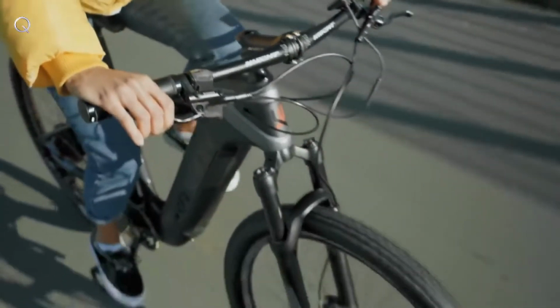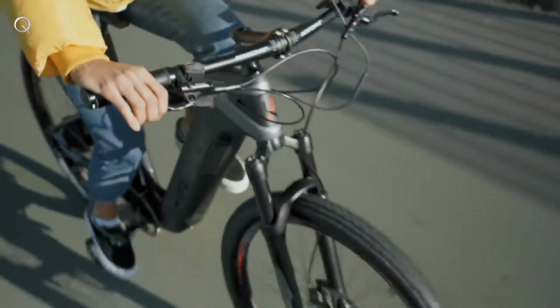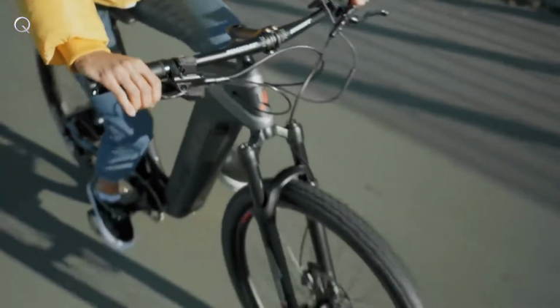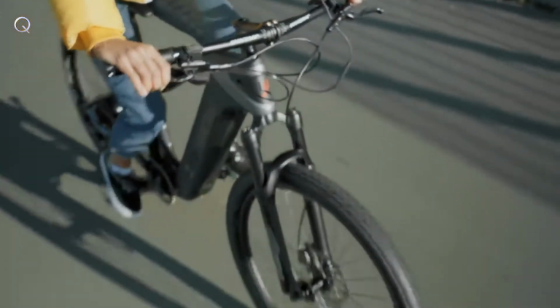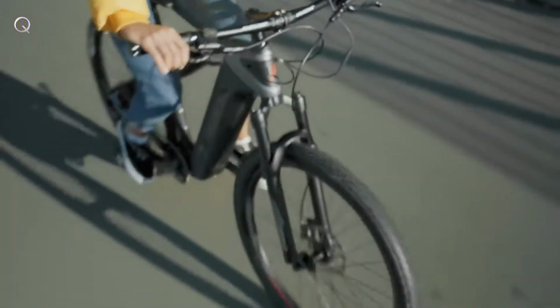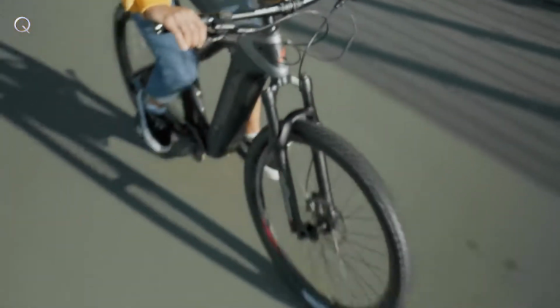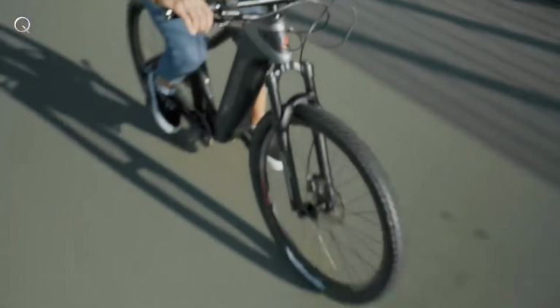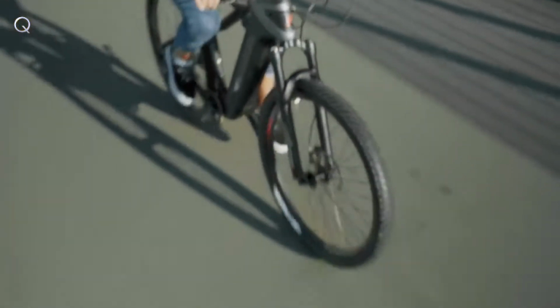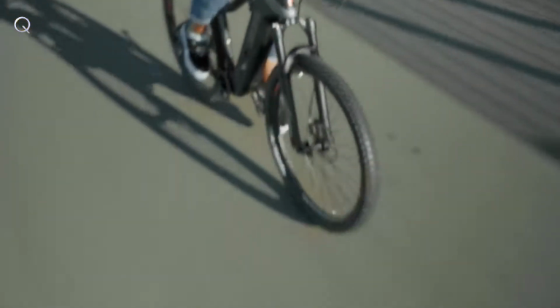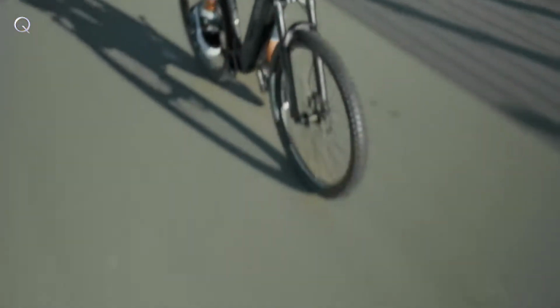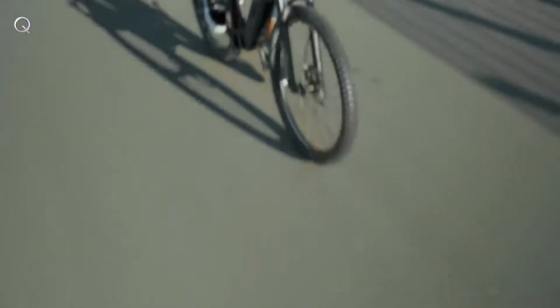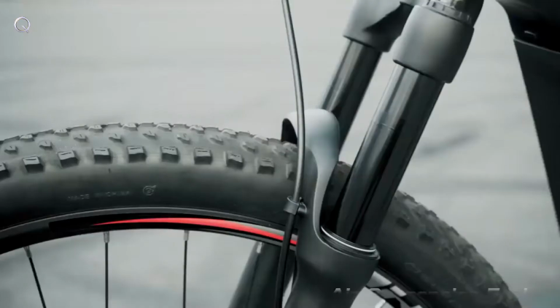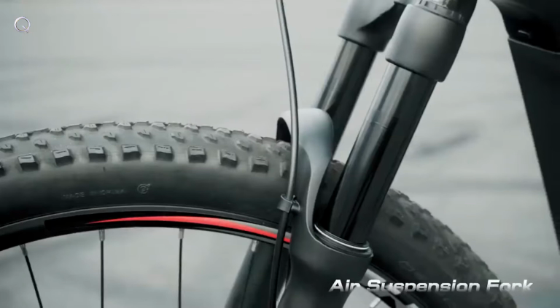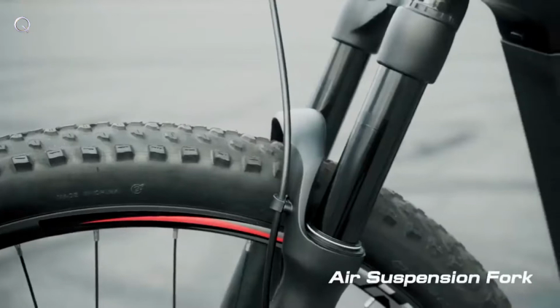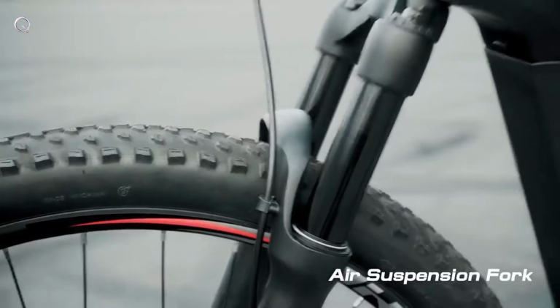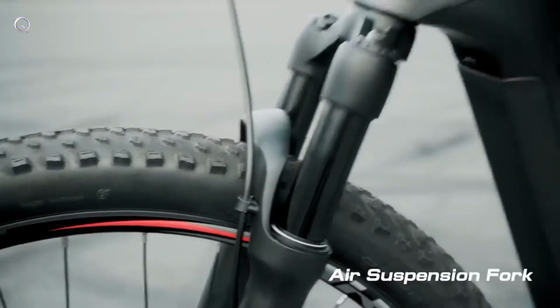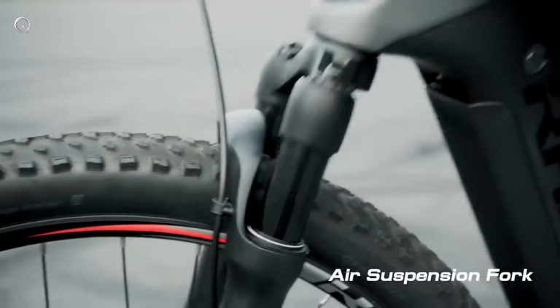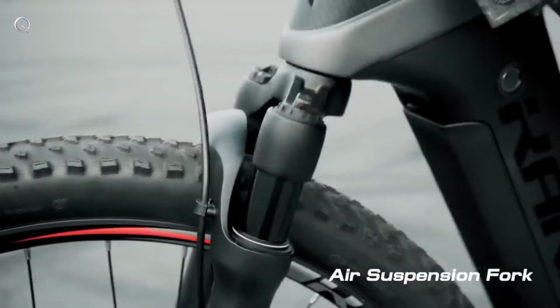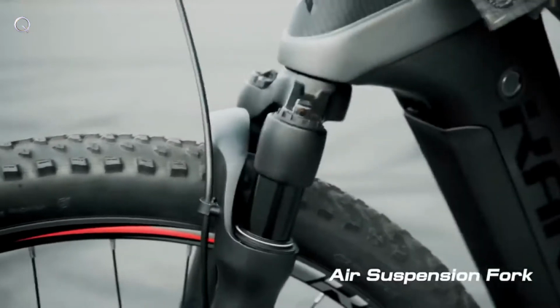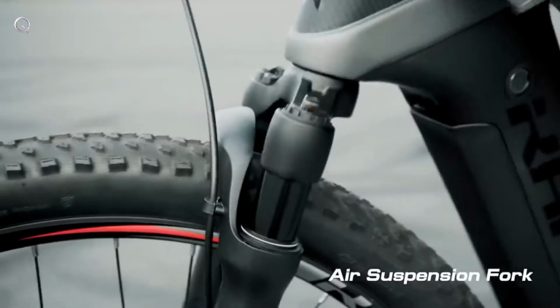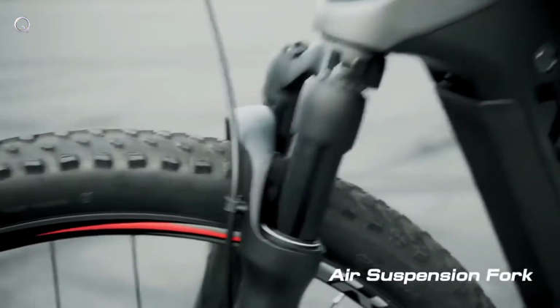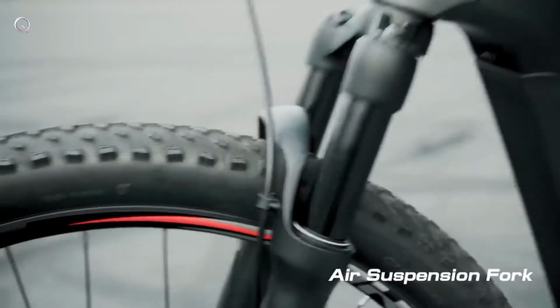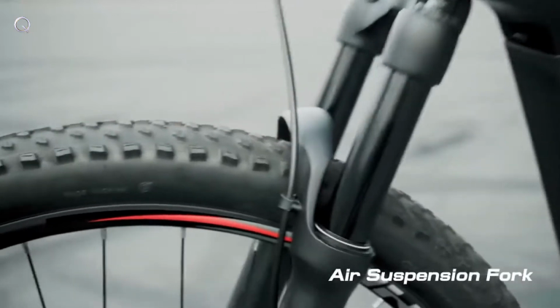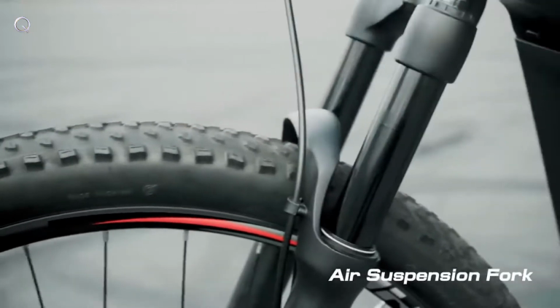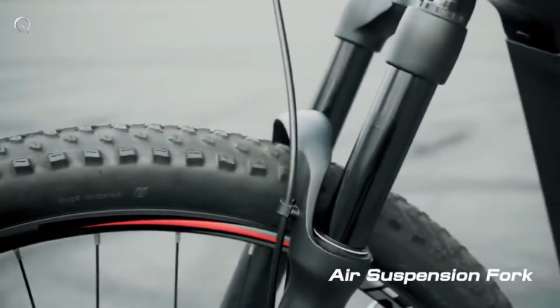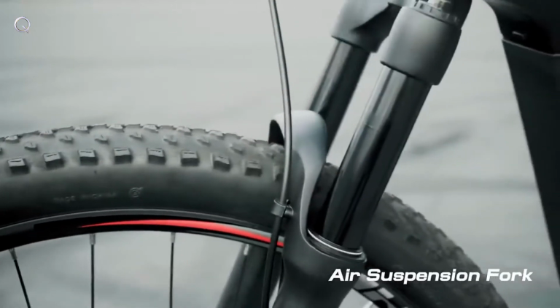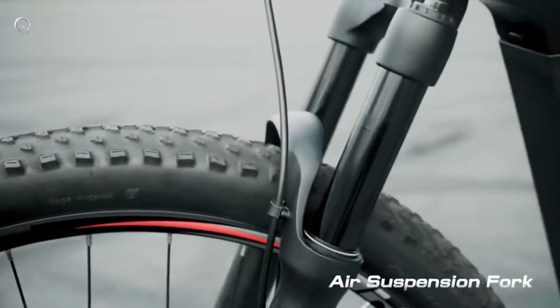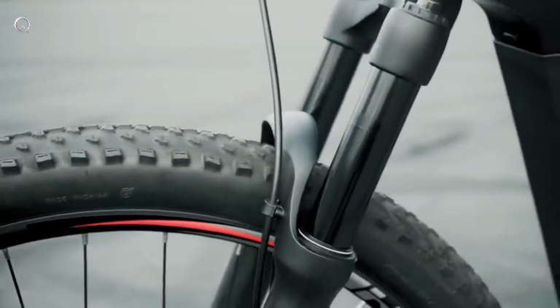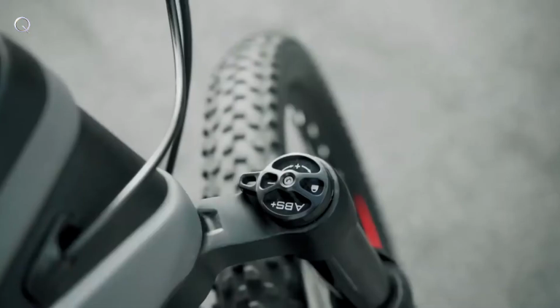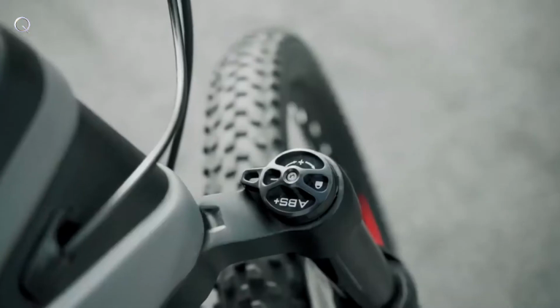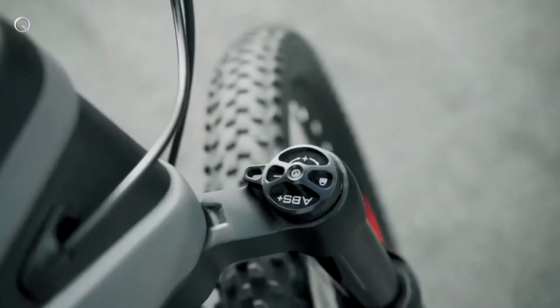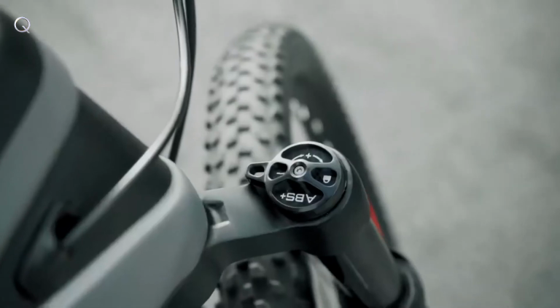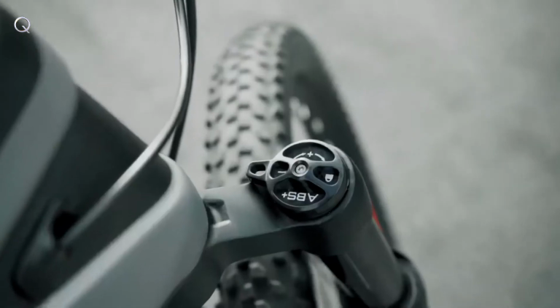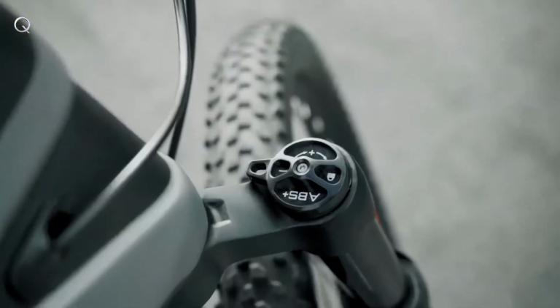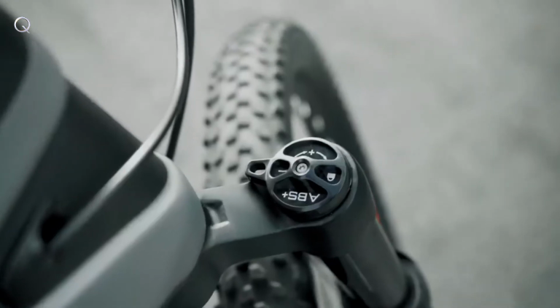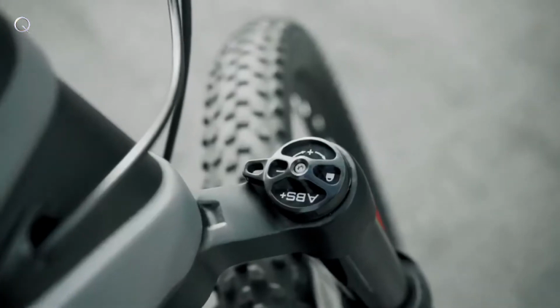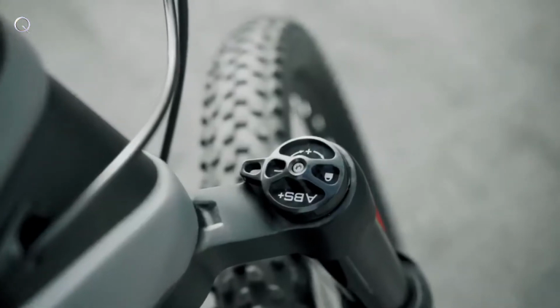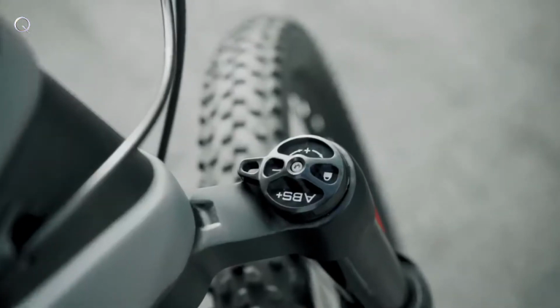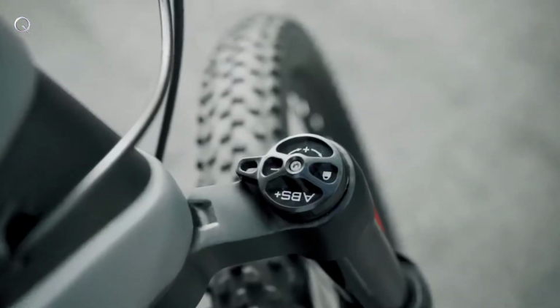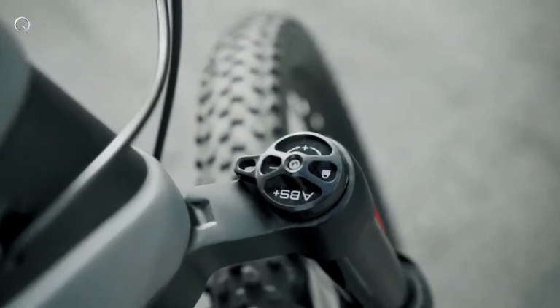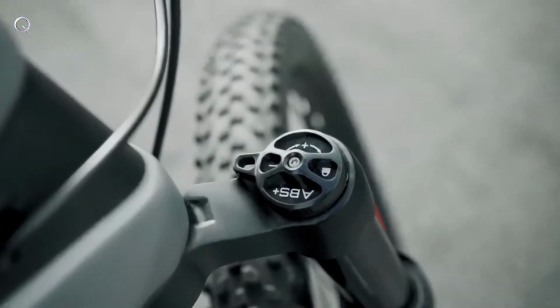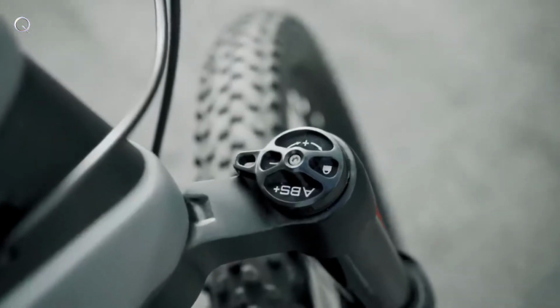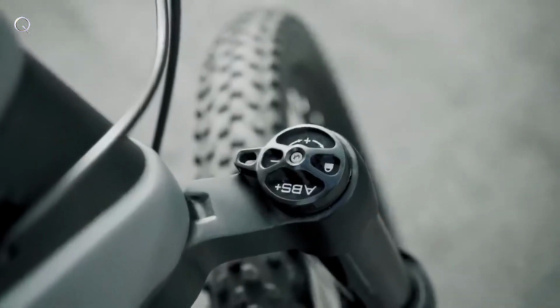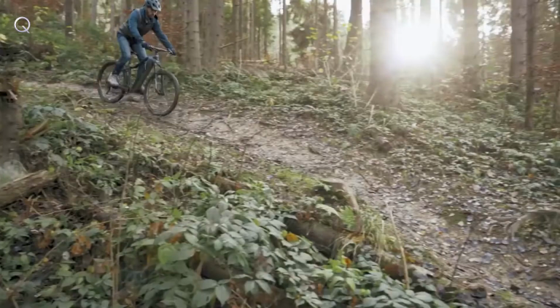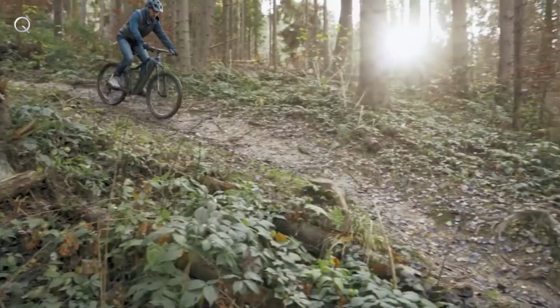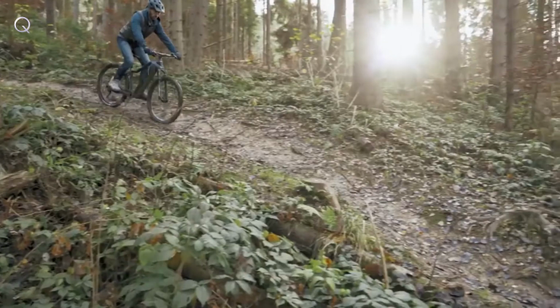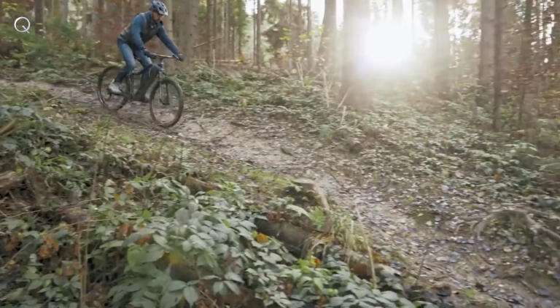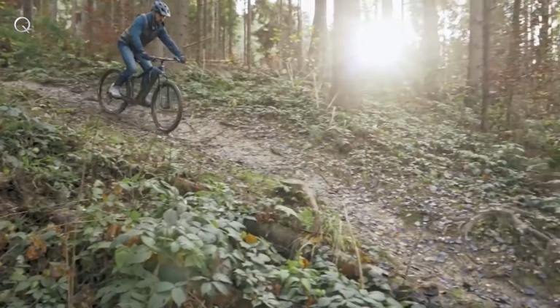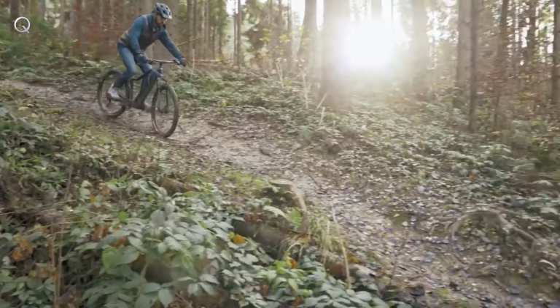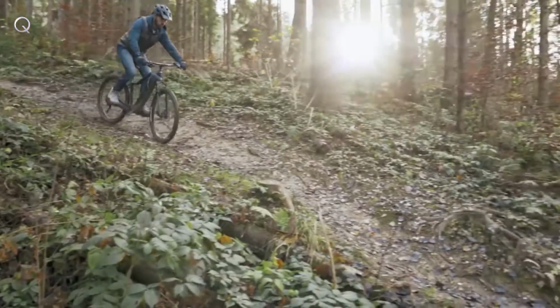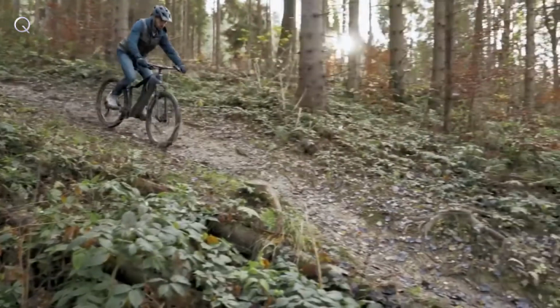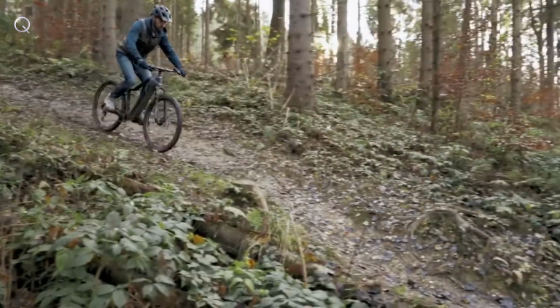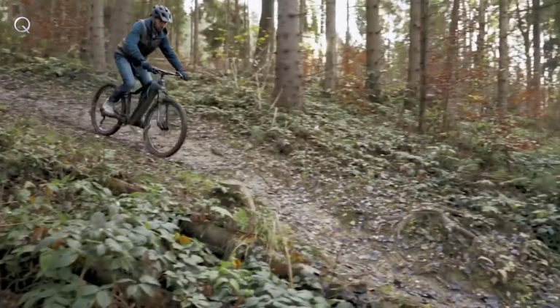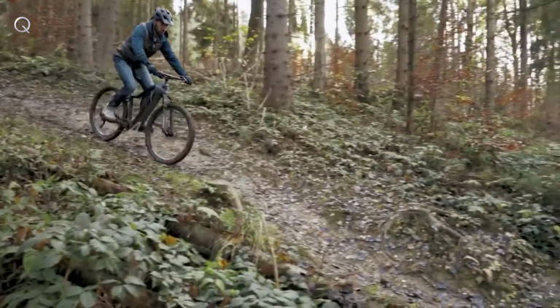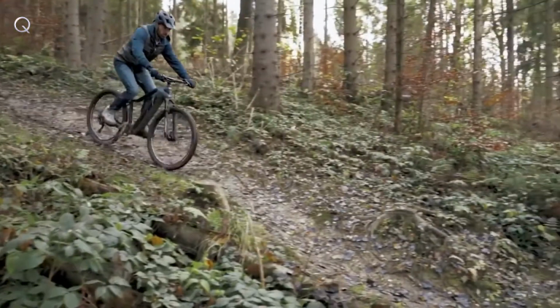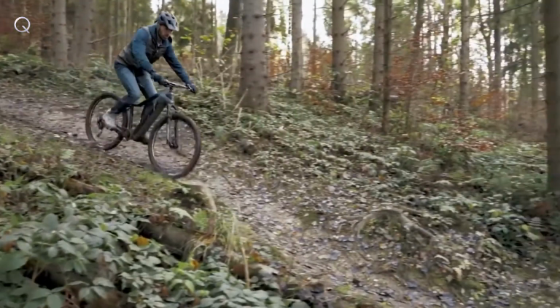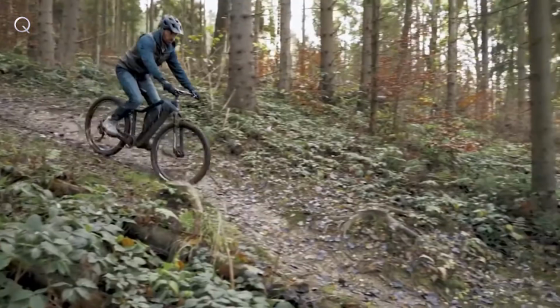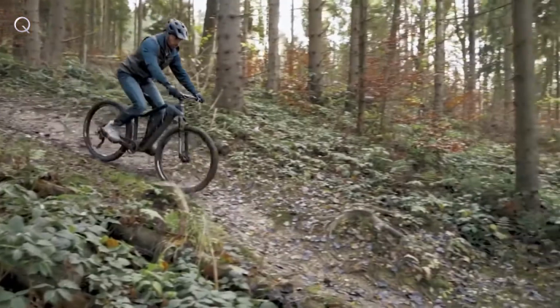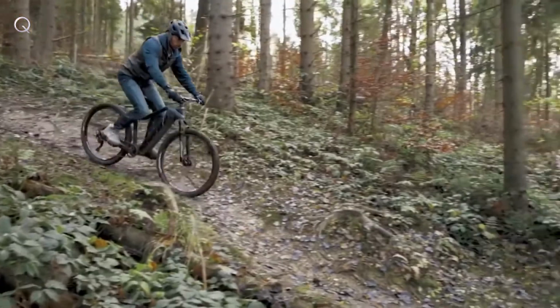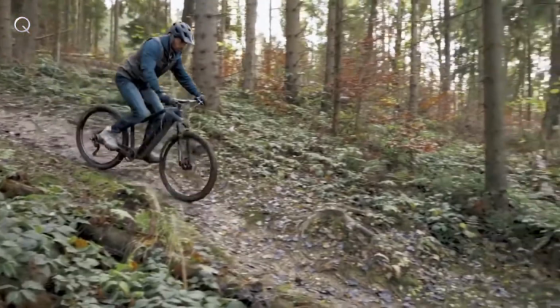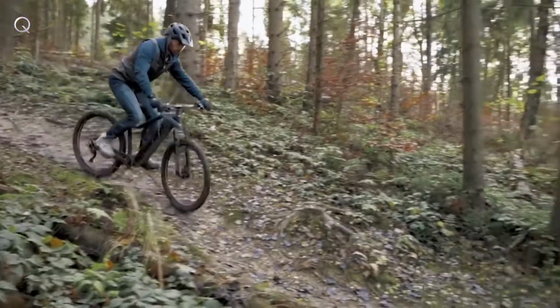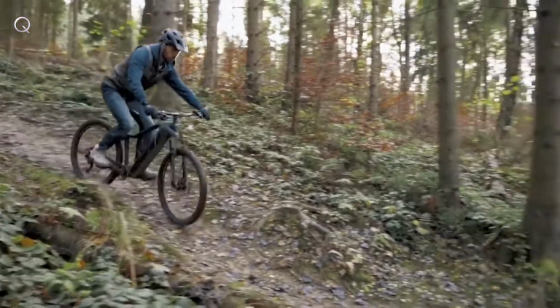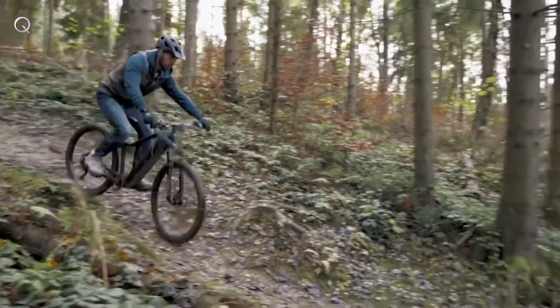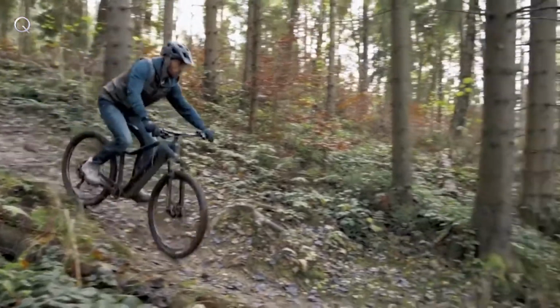An adjustable suspension fork features a lock-on mechanism for a safer, more efficient, and outstanding riding experience.